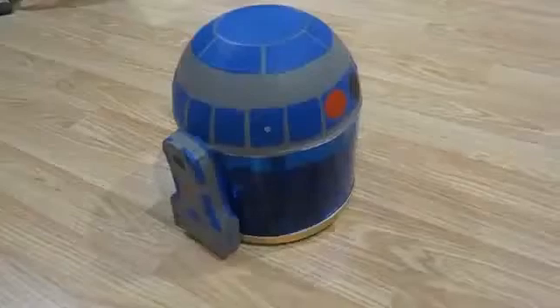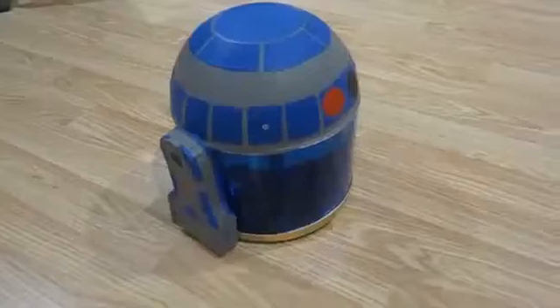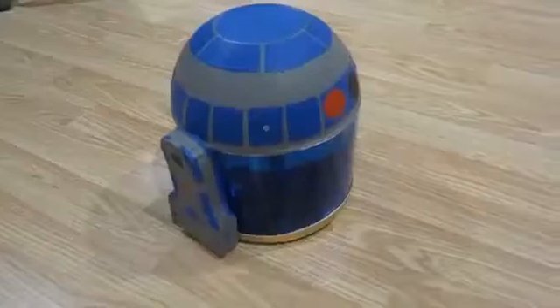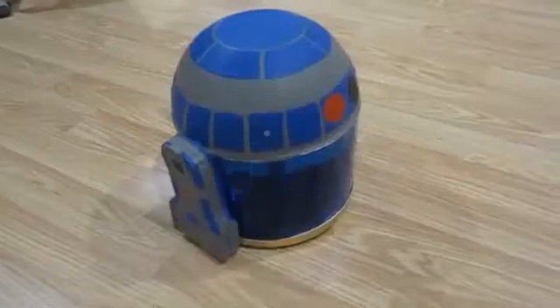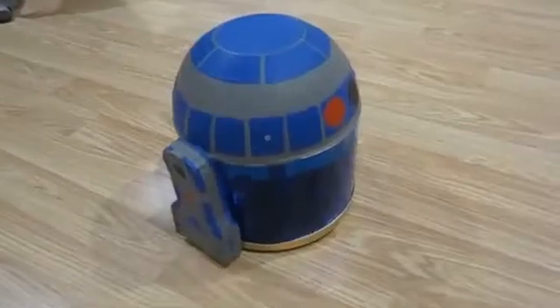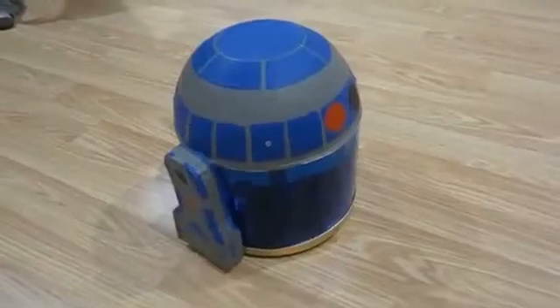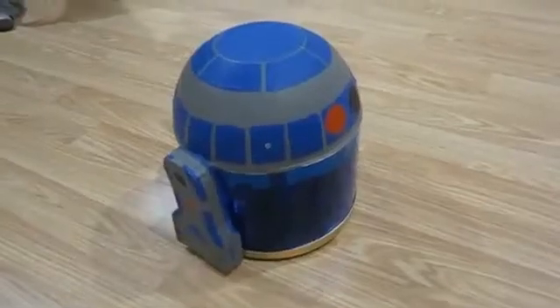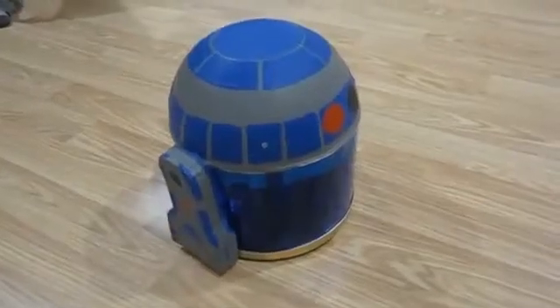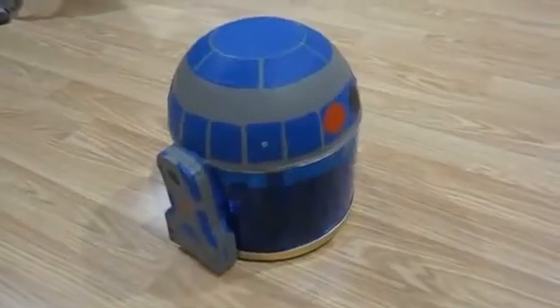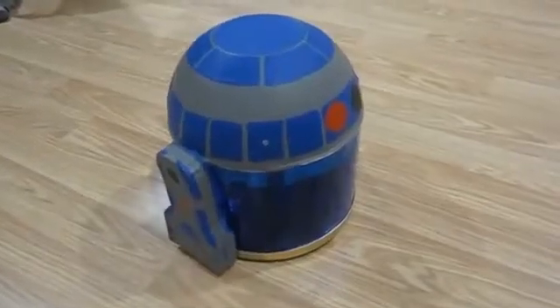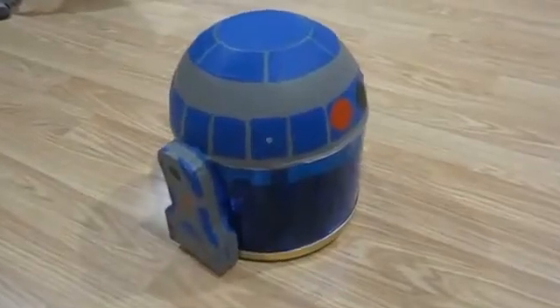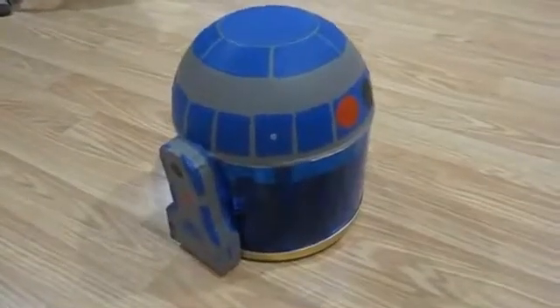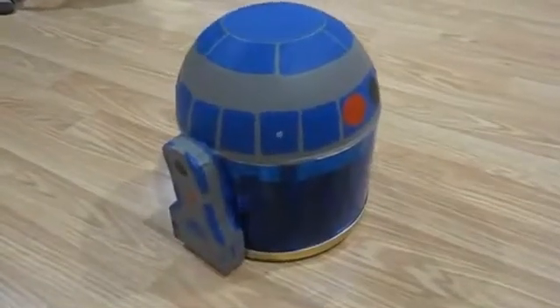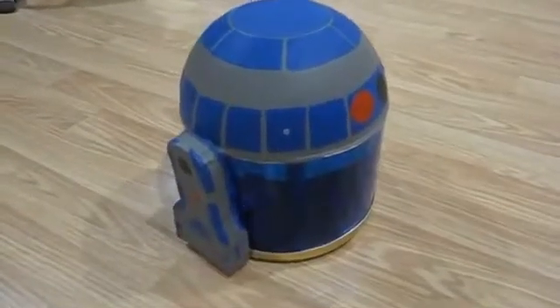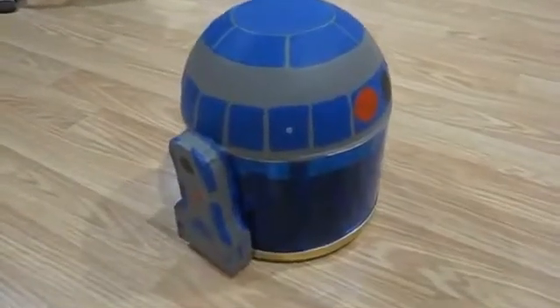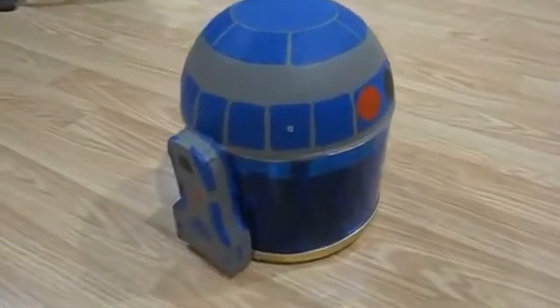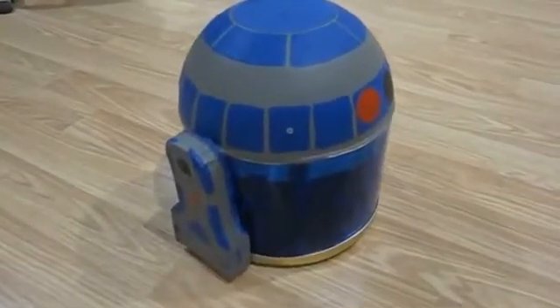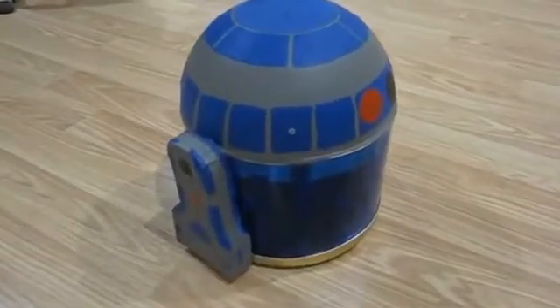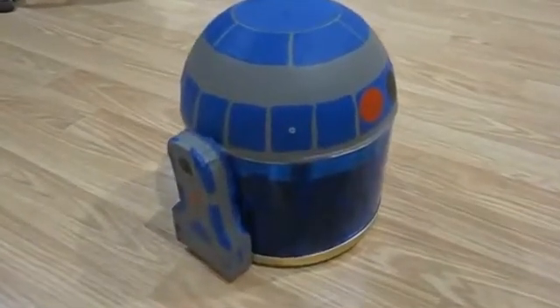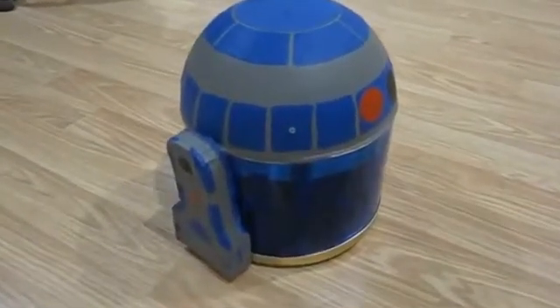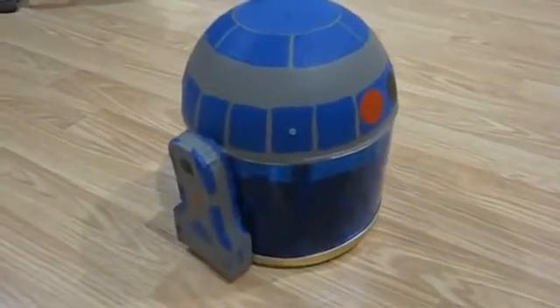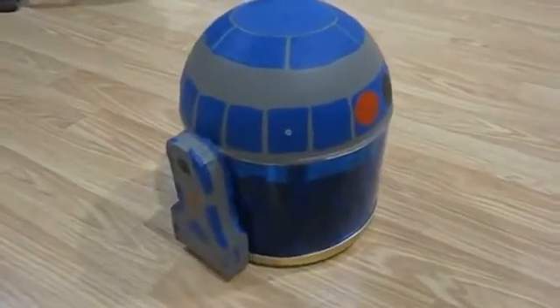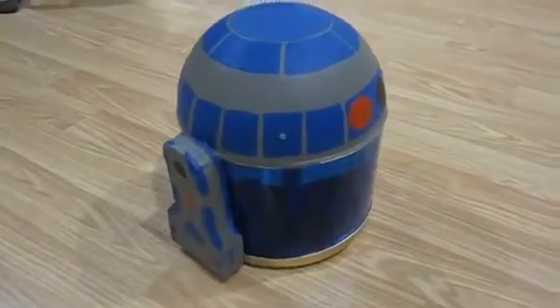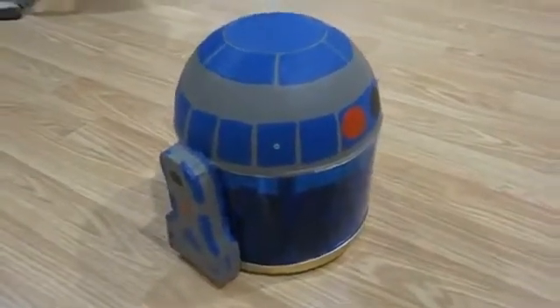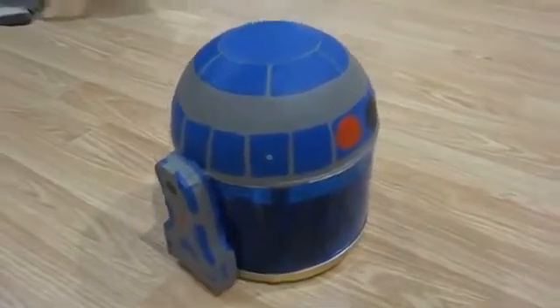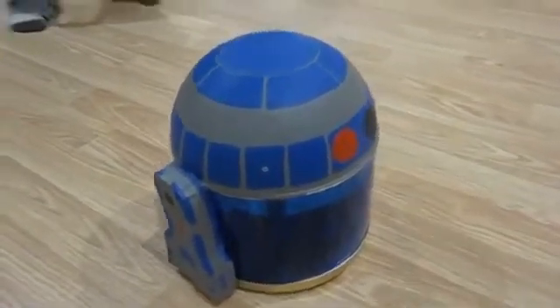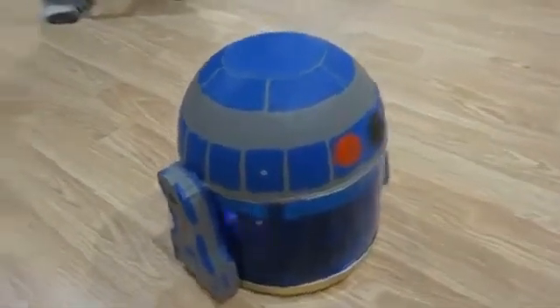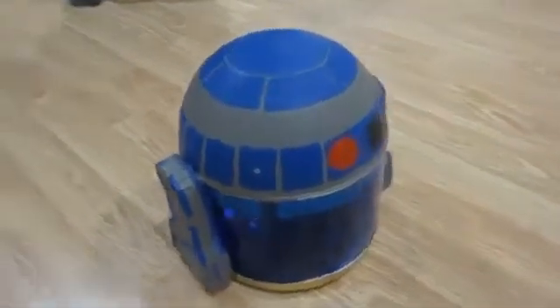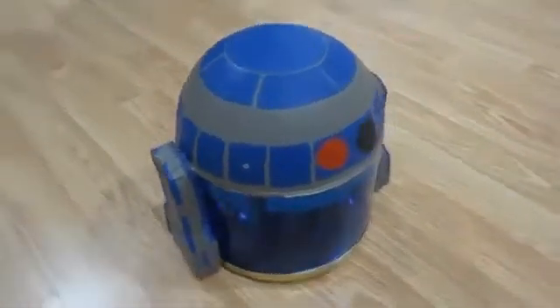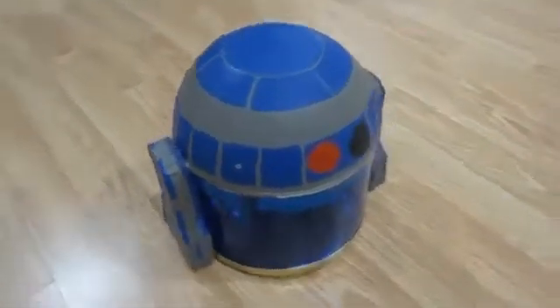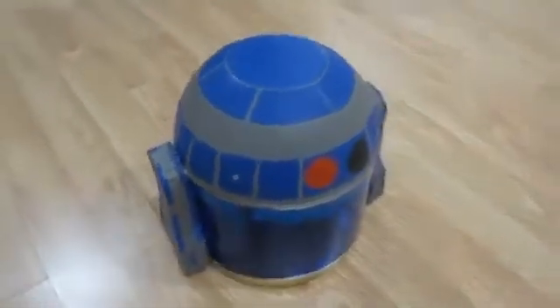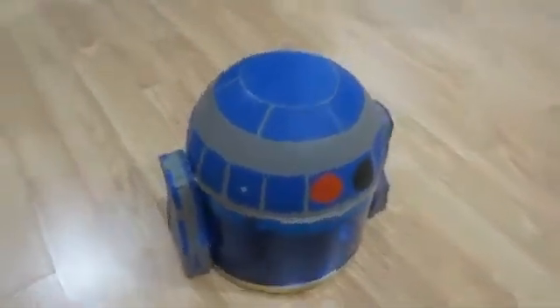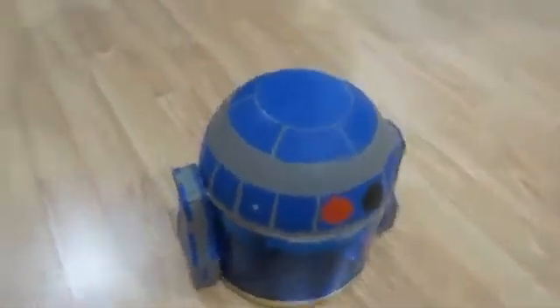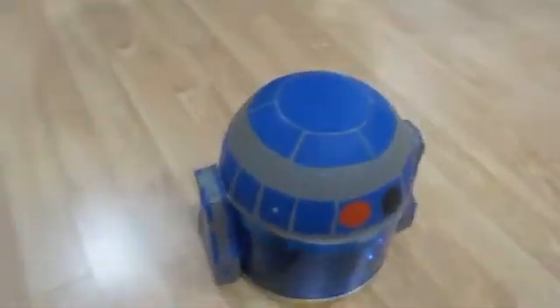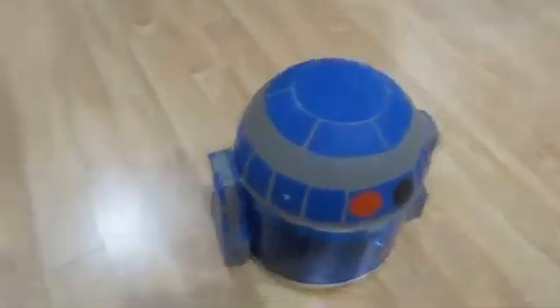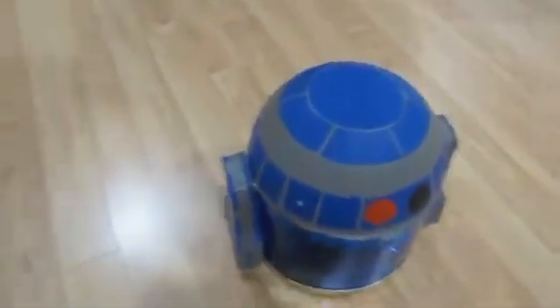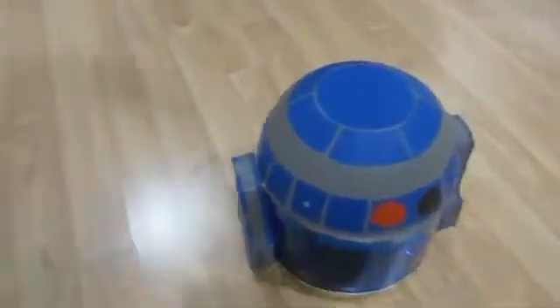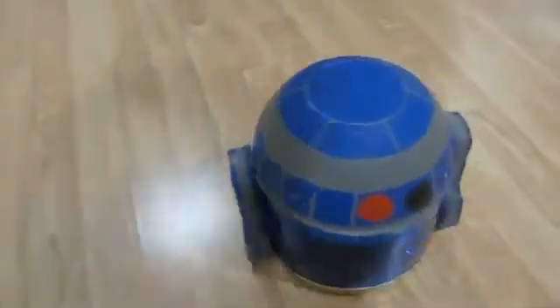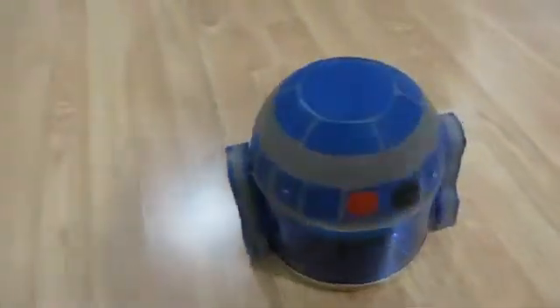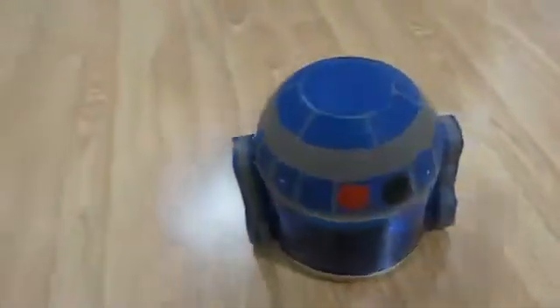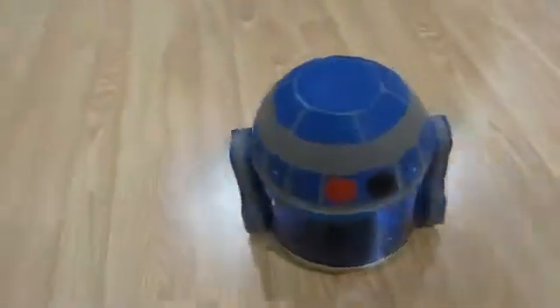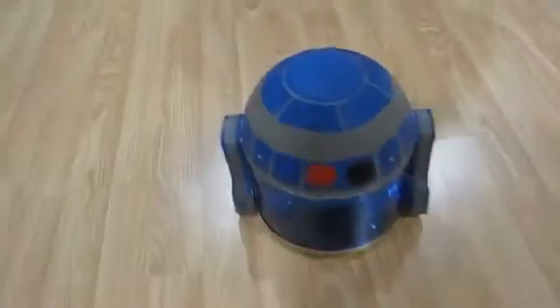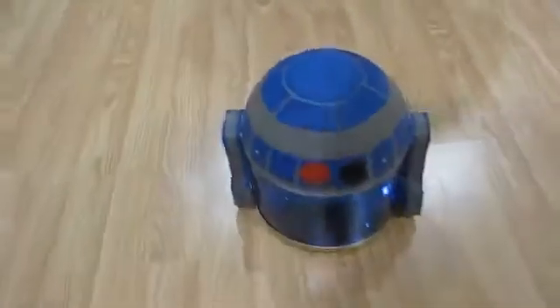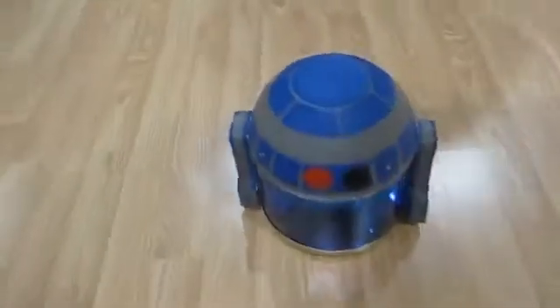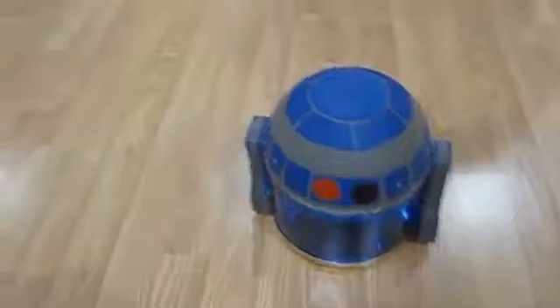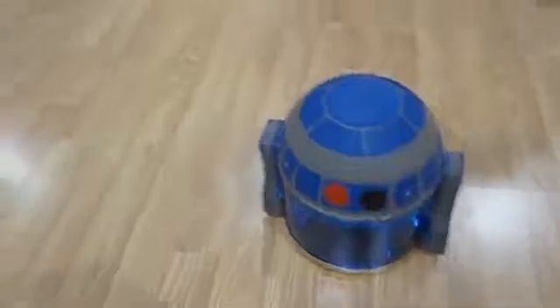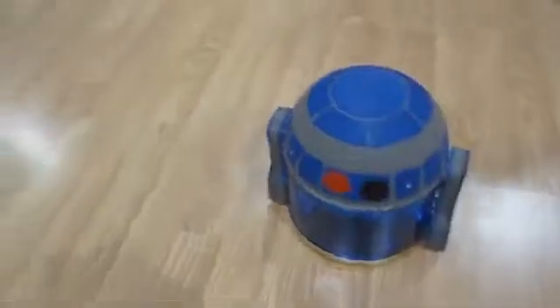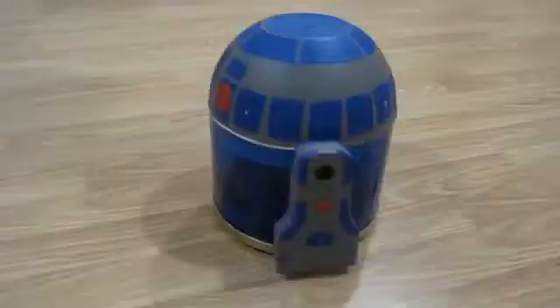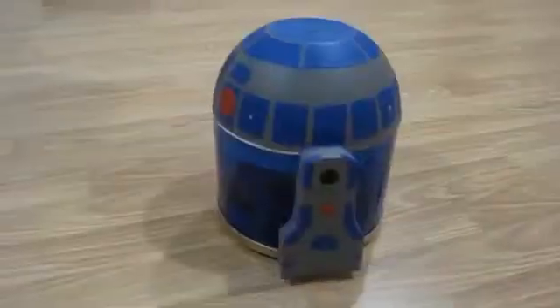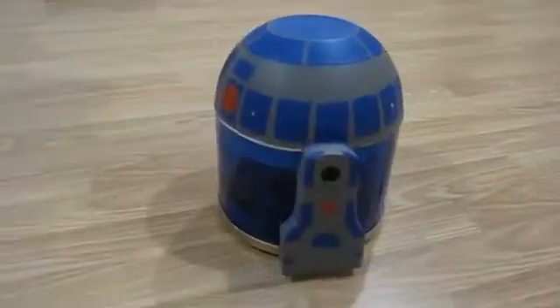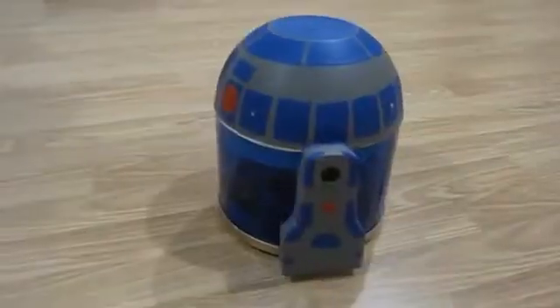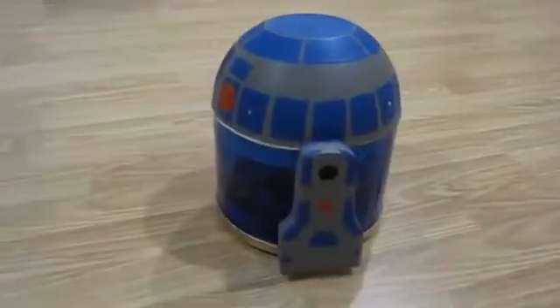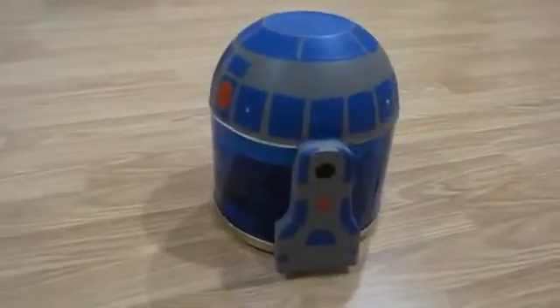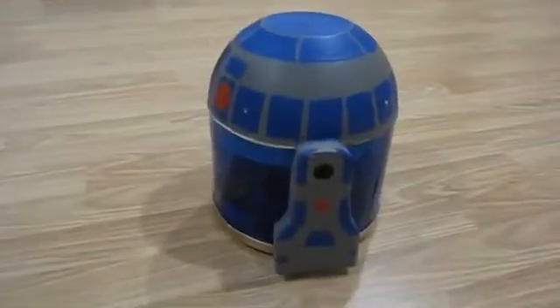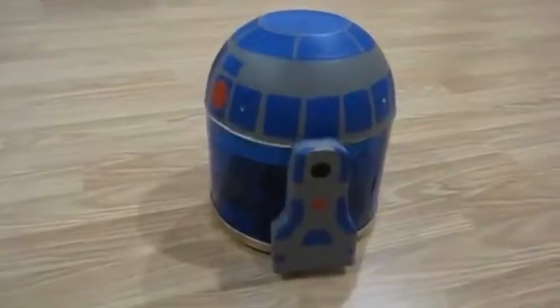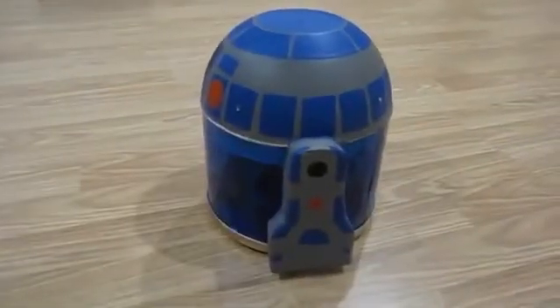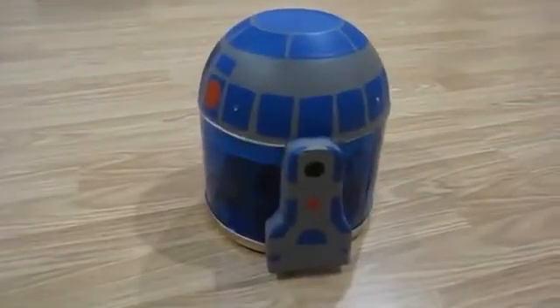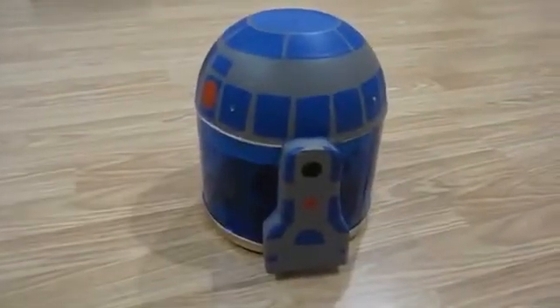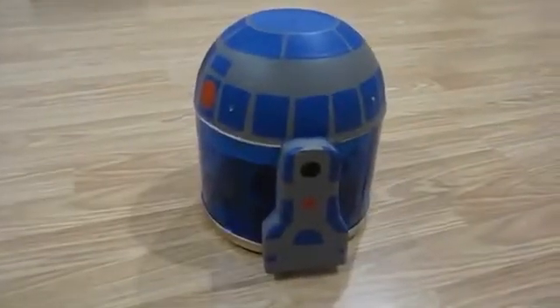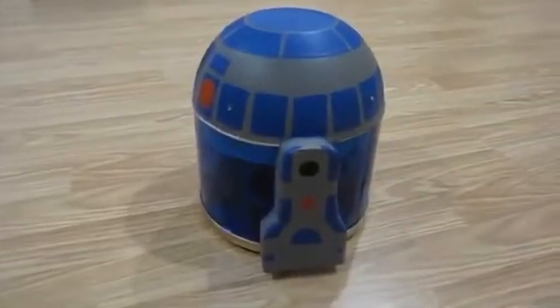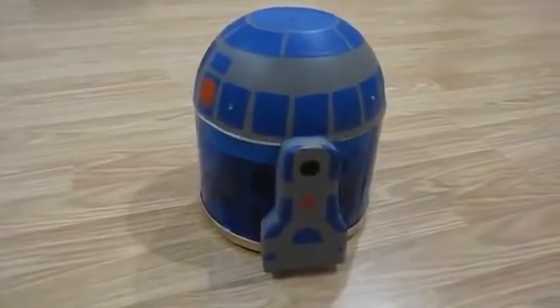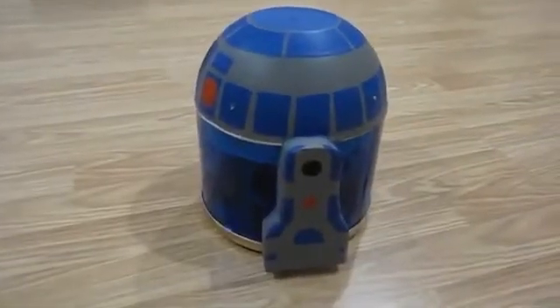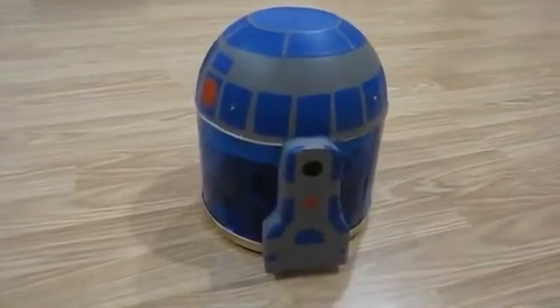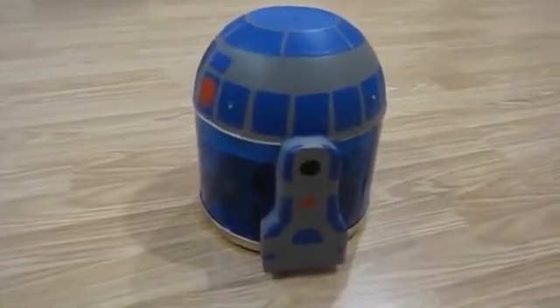Hi, this is R2-D2. Me and my dad made this from scrap. This is how it works.